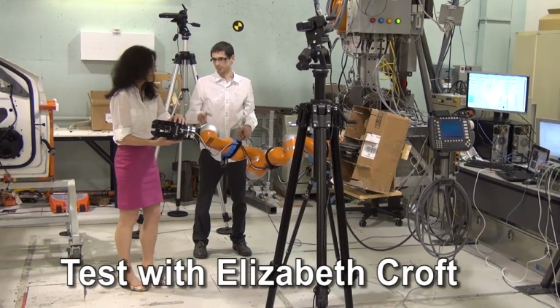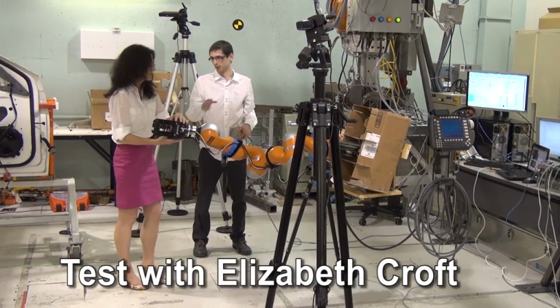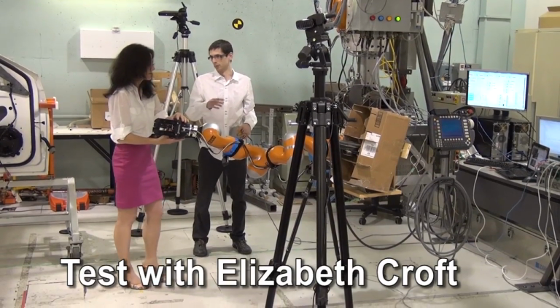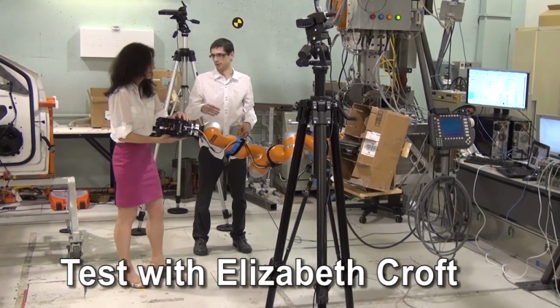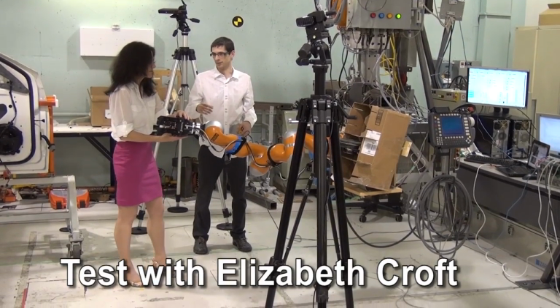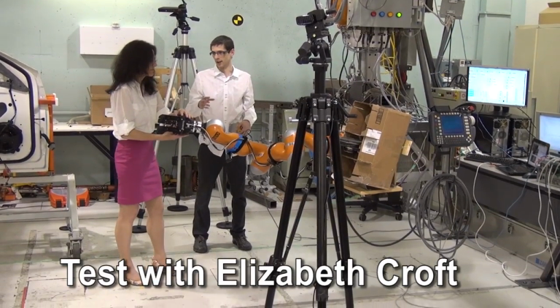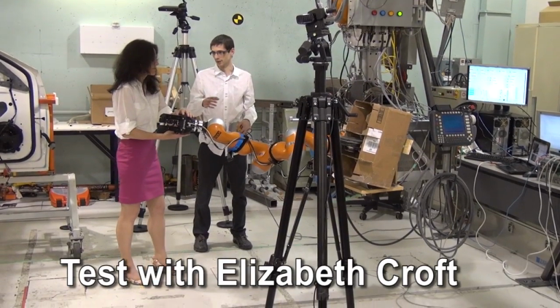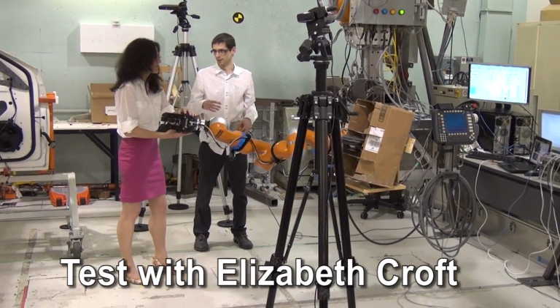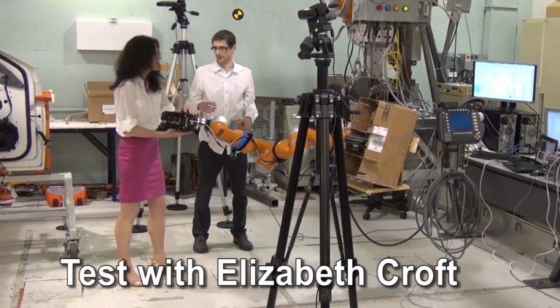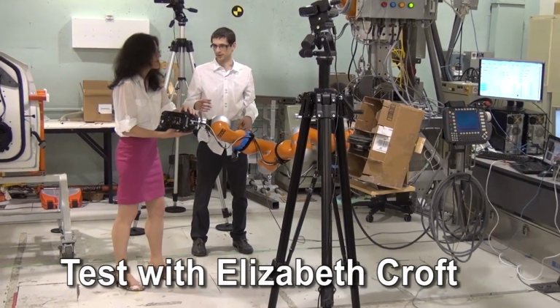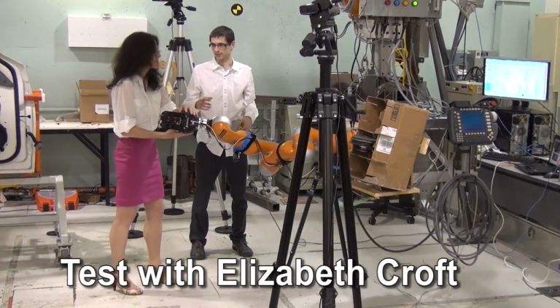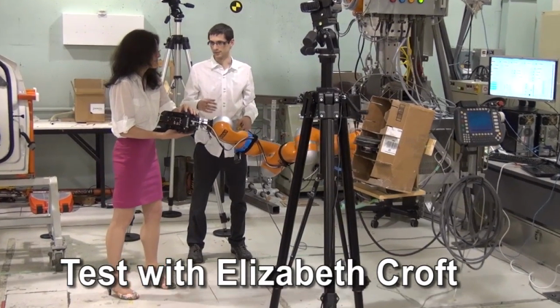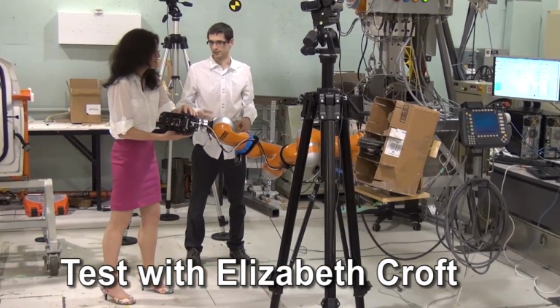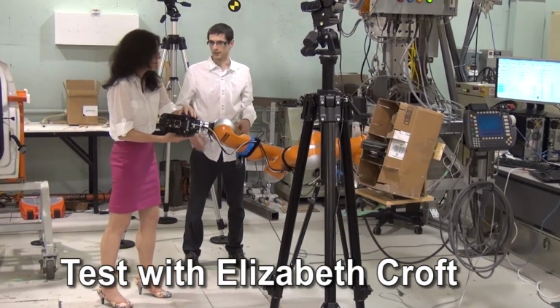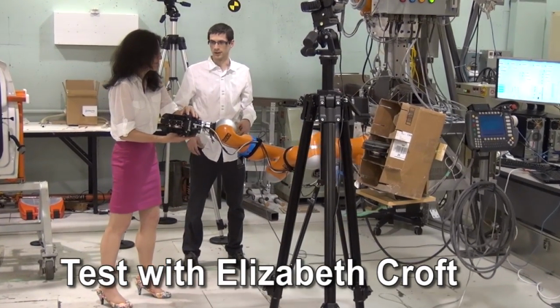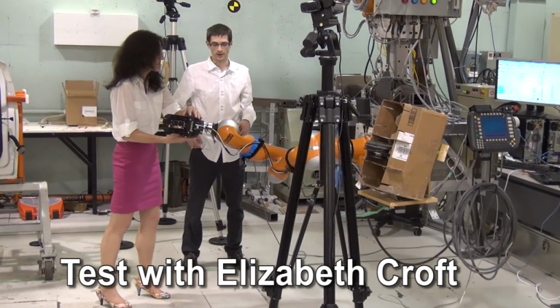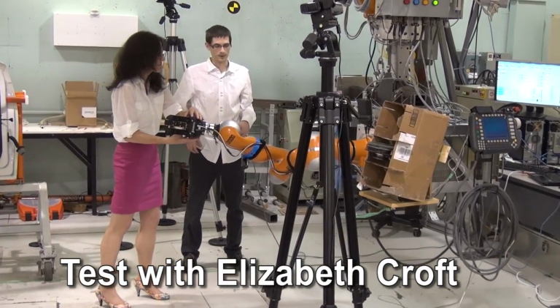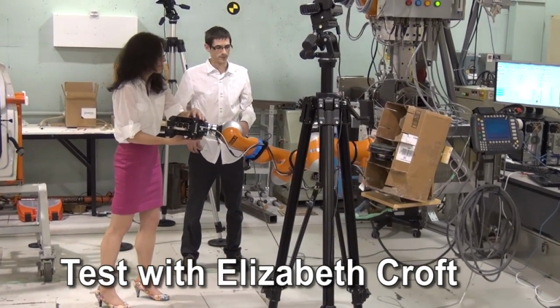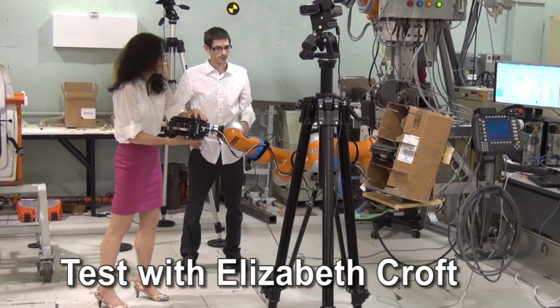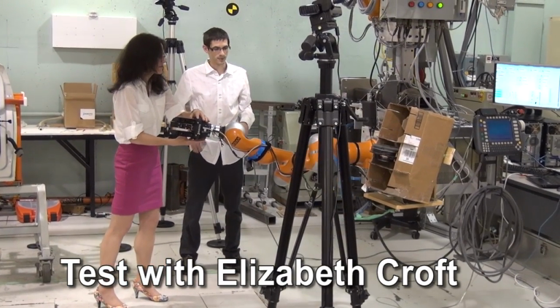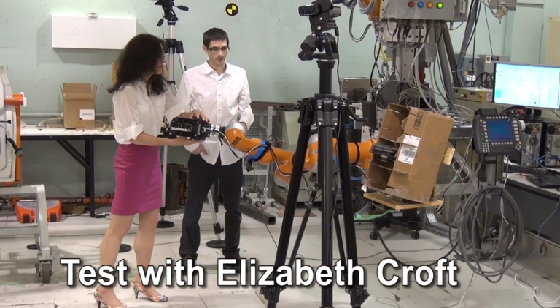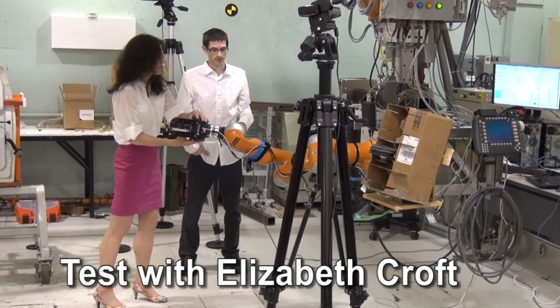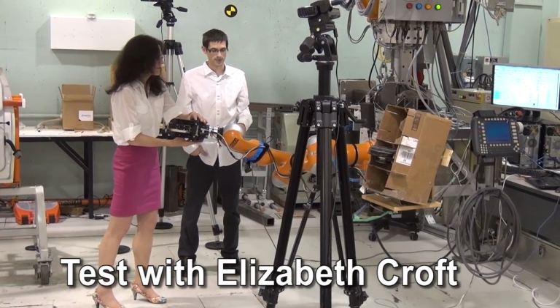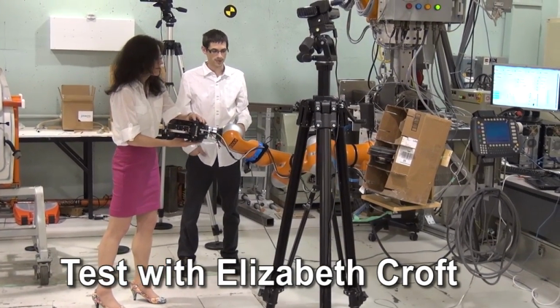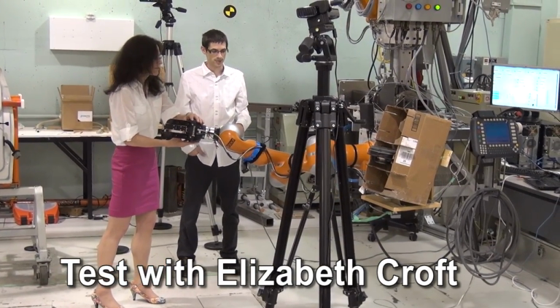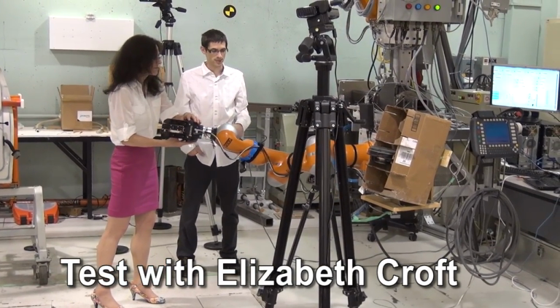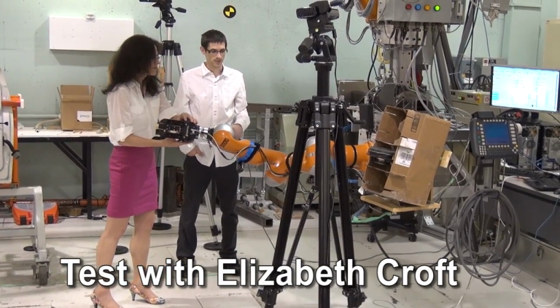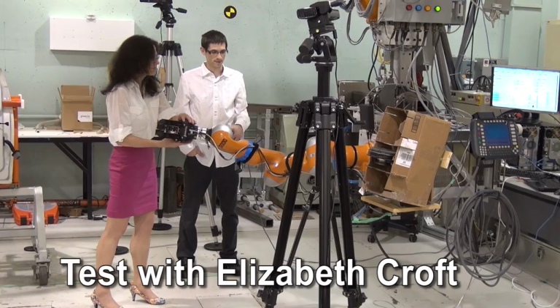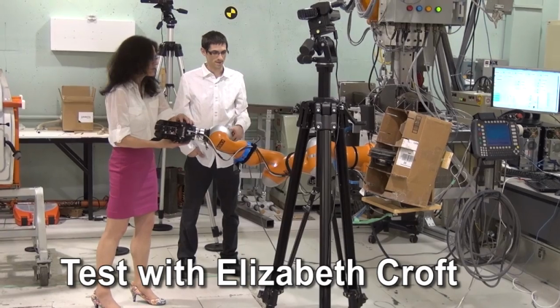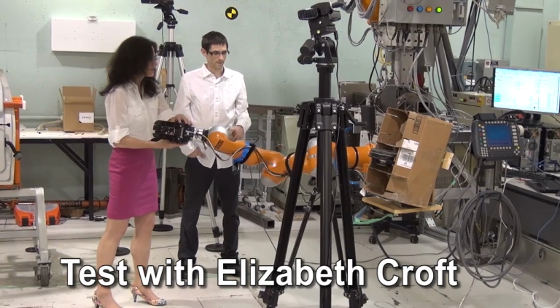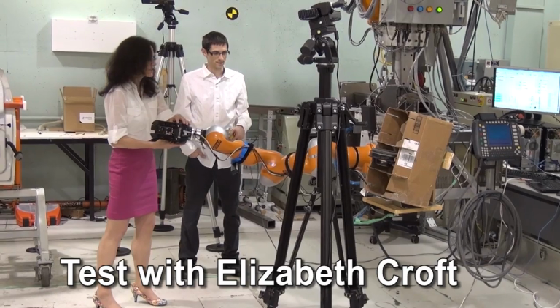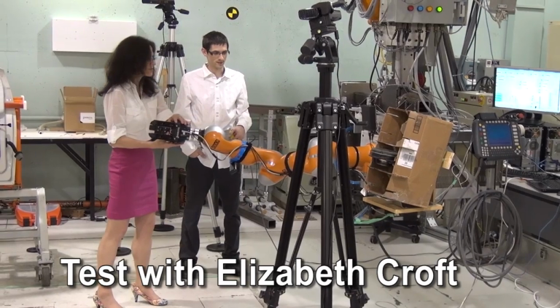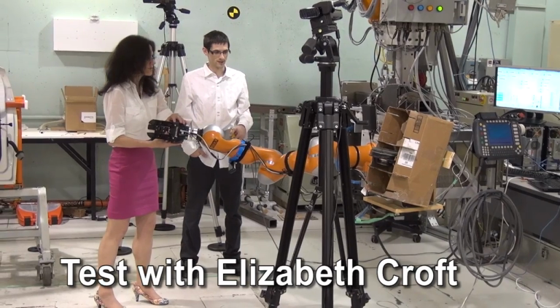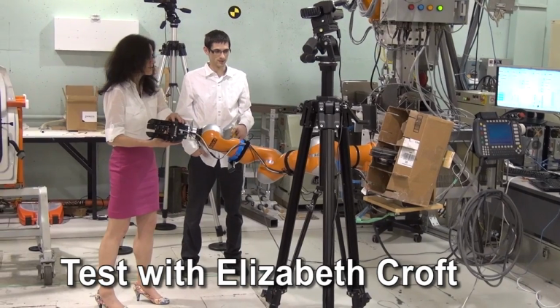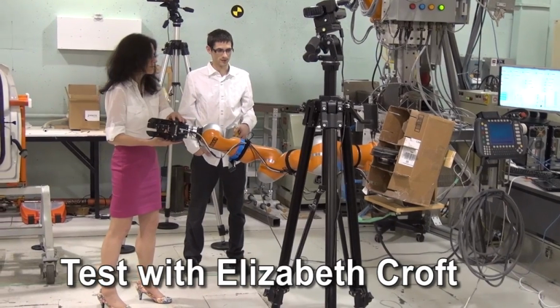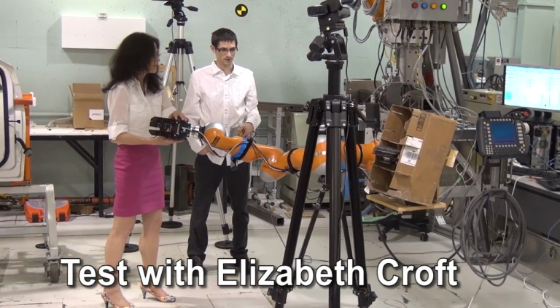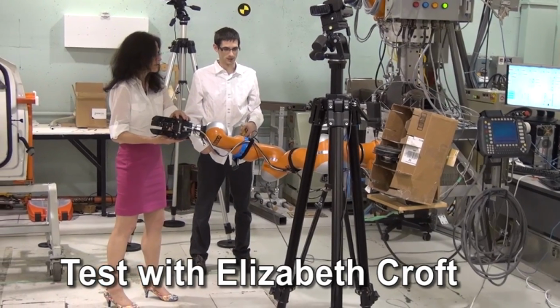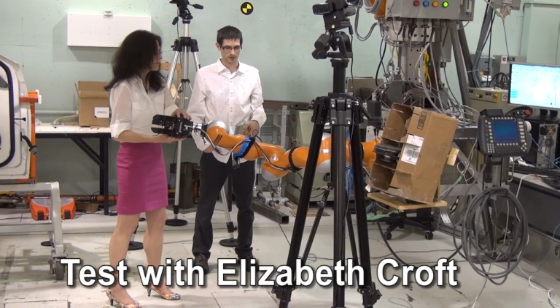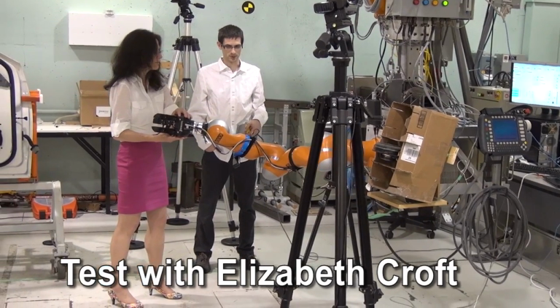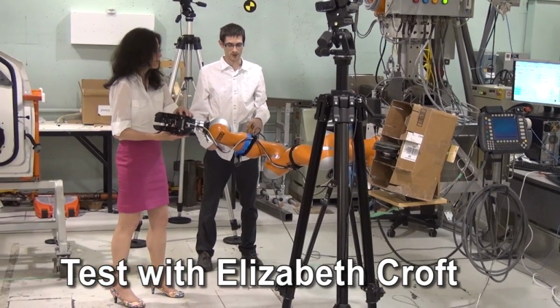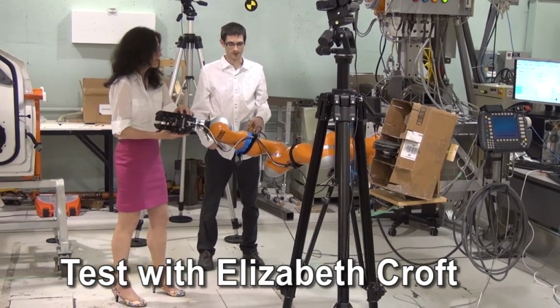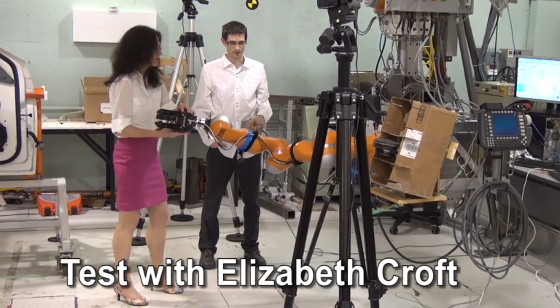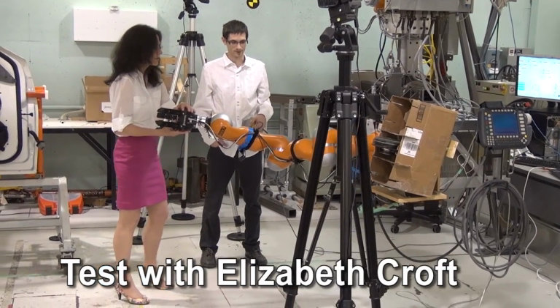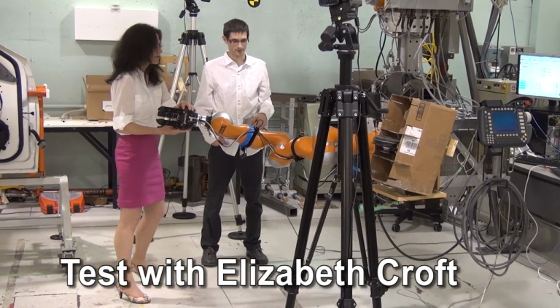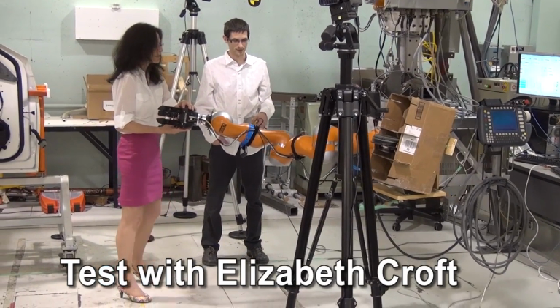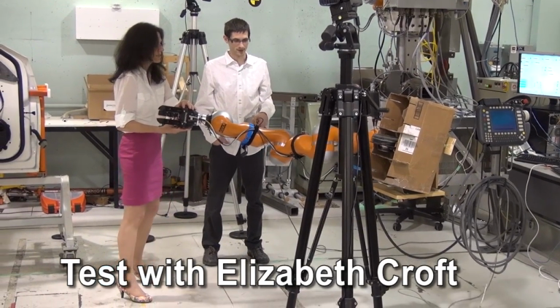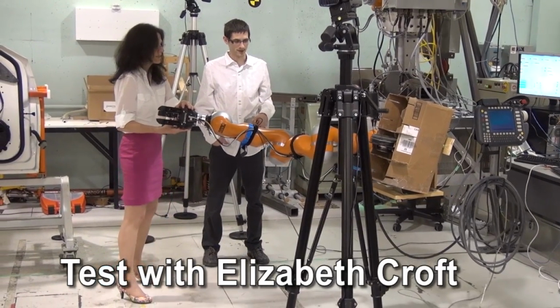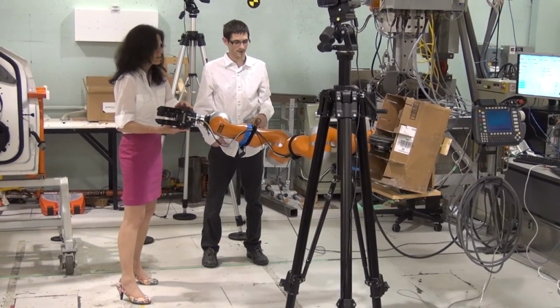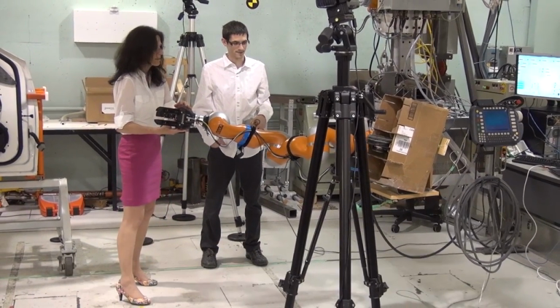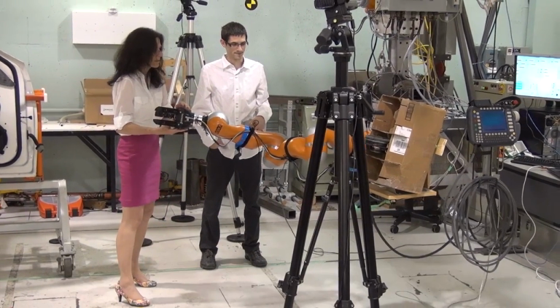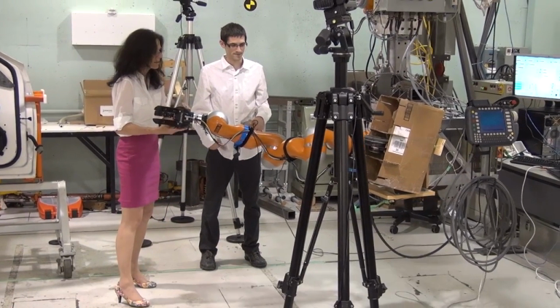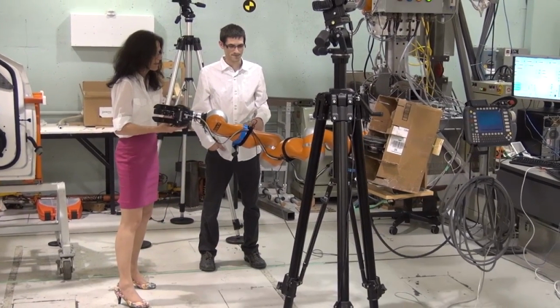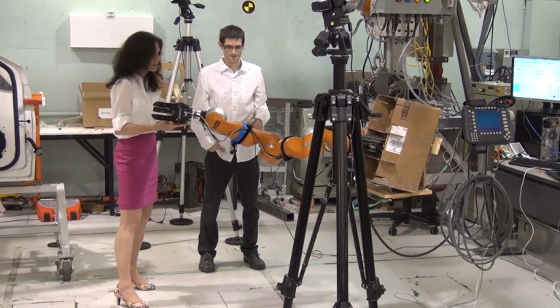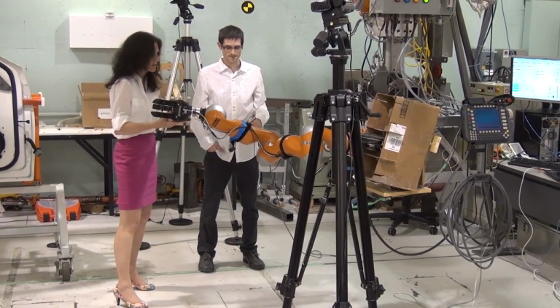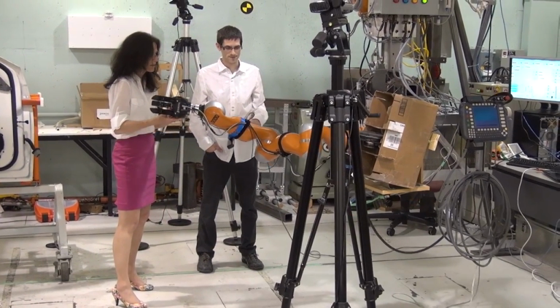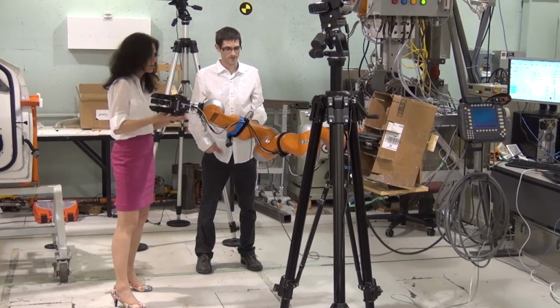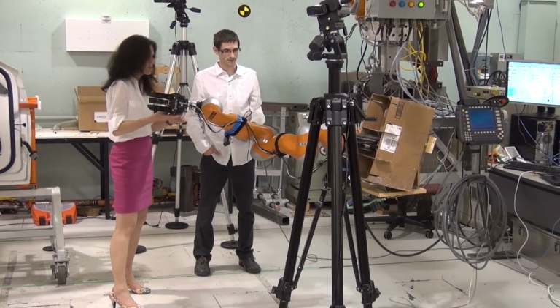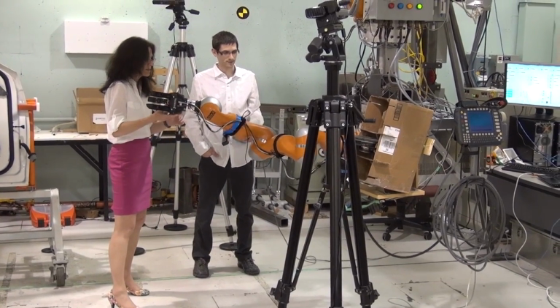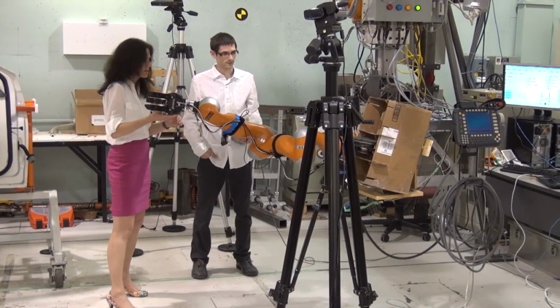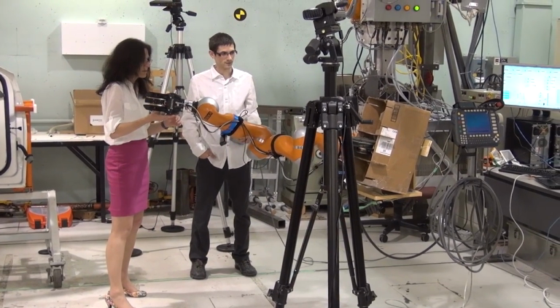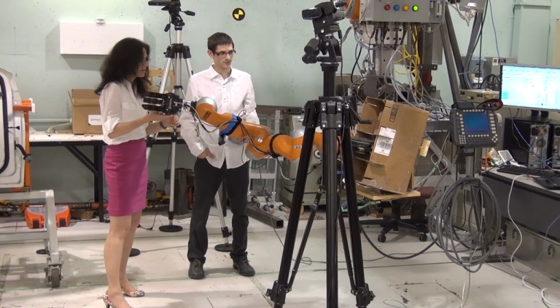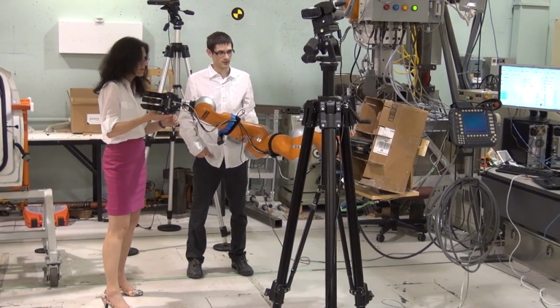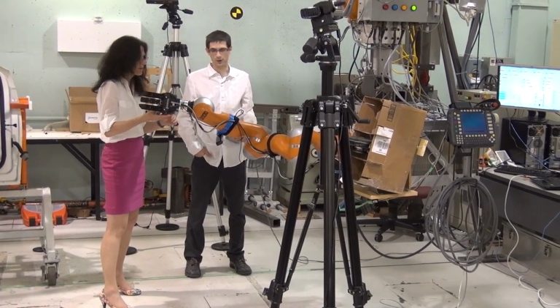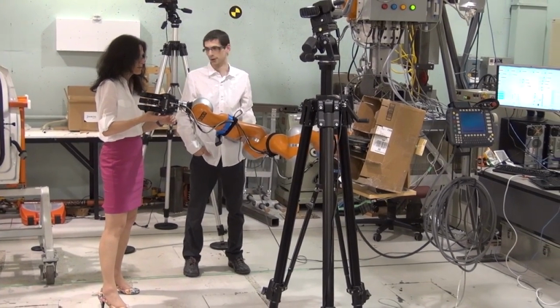Here, Dr. Elizabeth Croft, professor and principal investigator of the CHARM project, tests the compliant nature of the robot gantry controller.